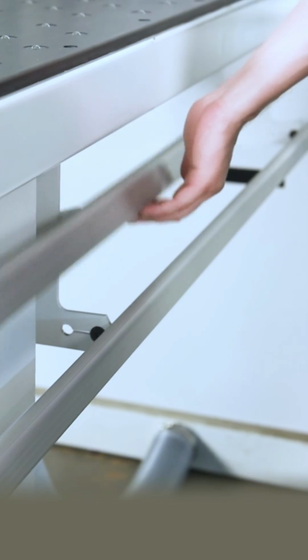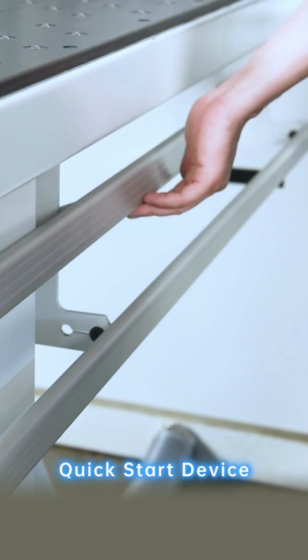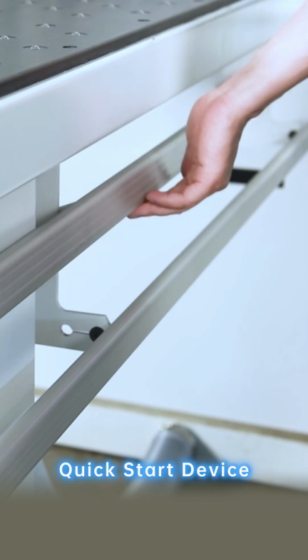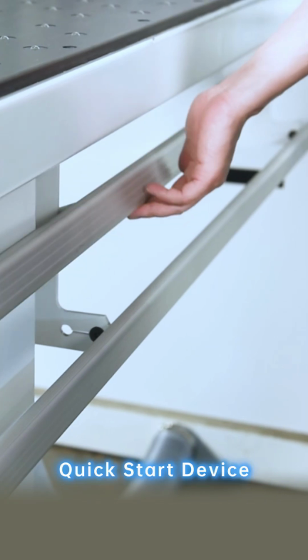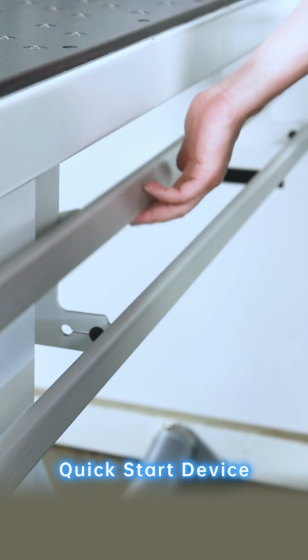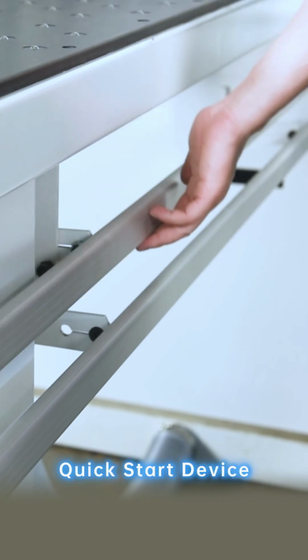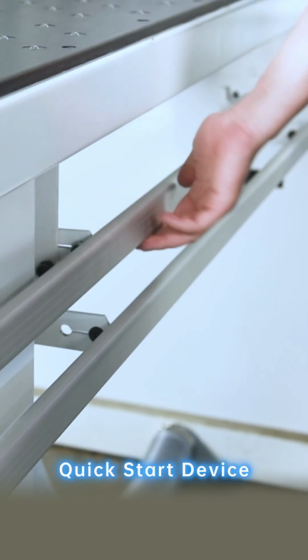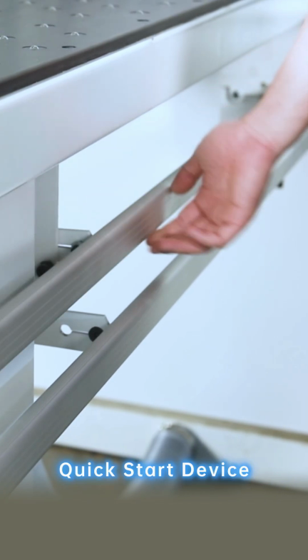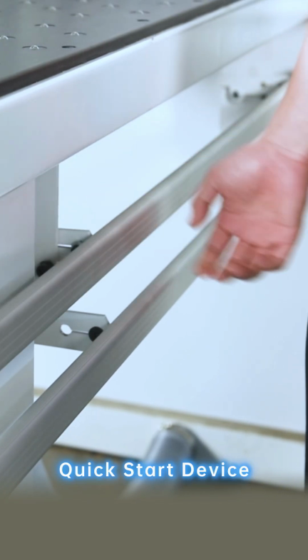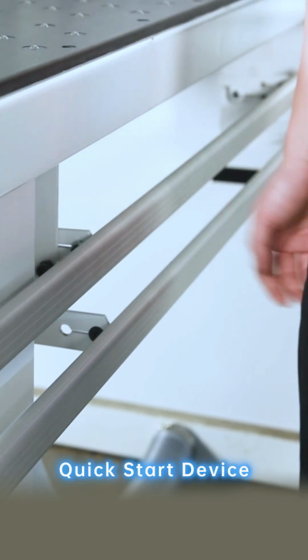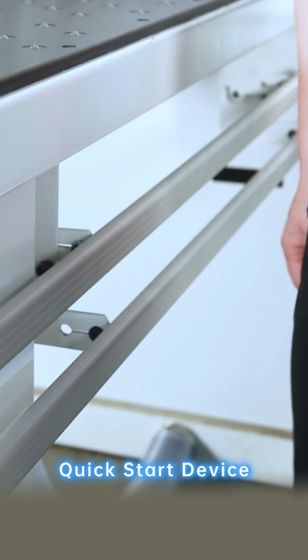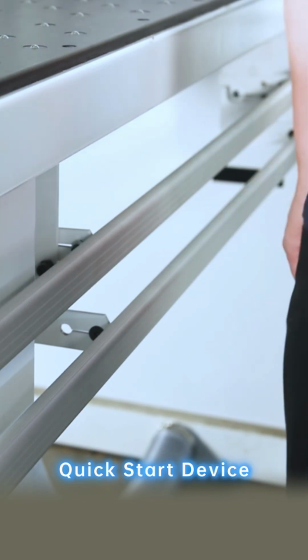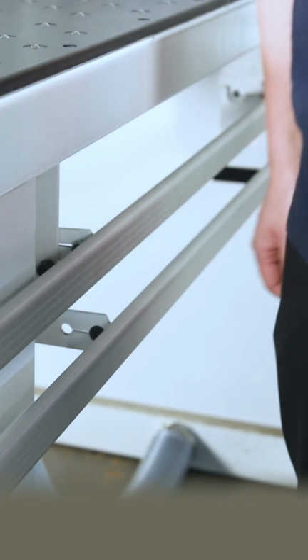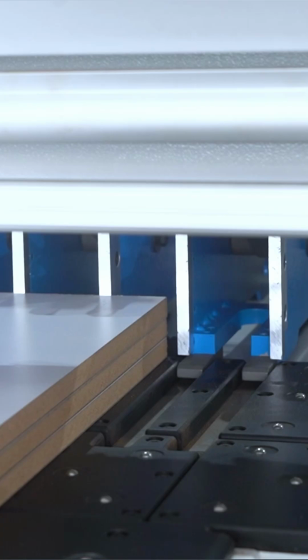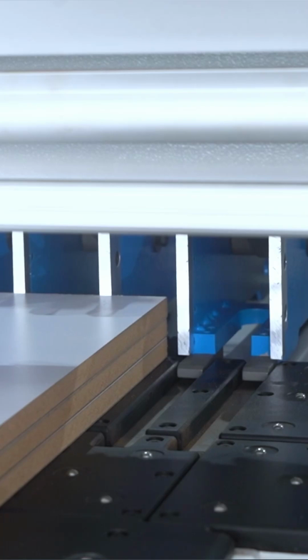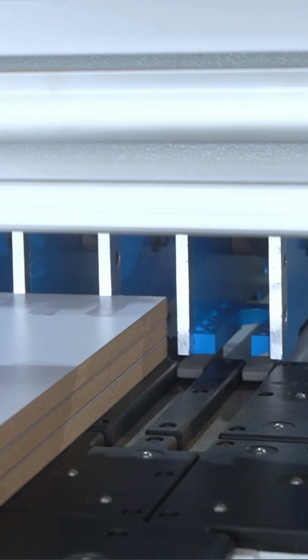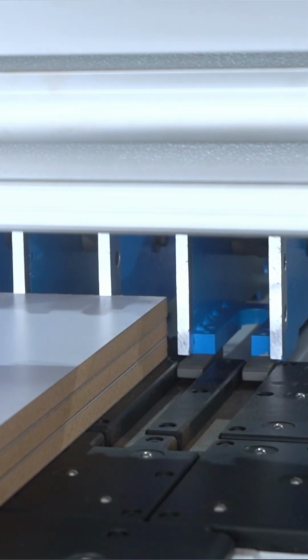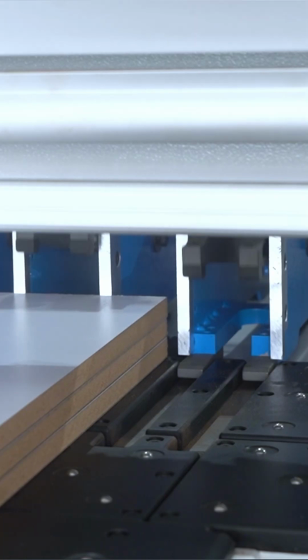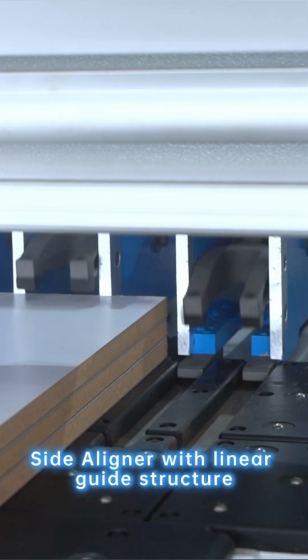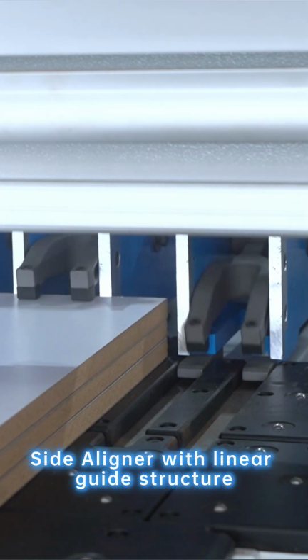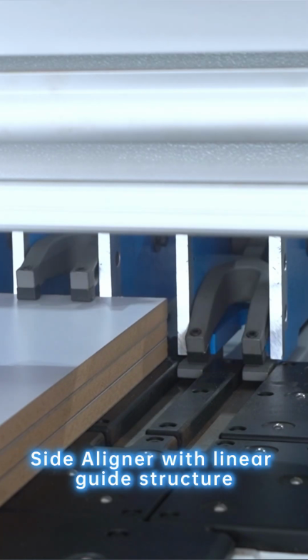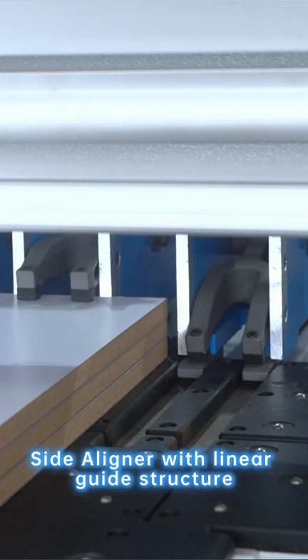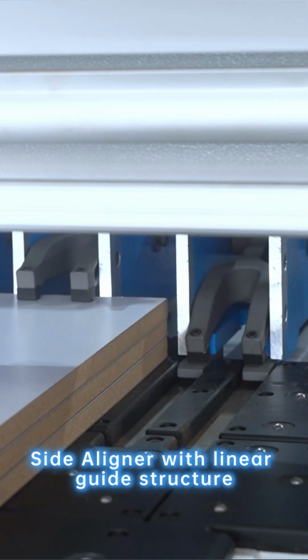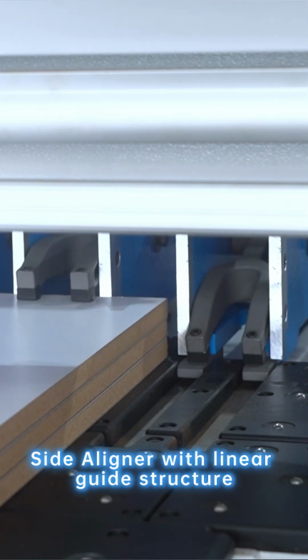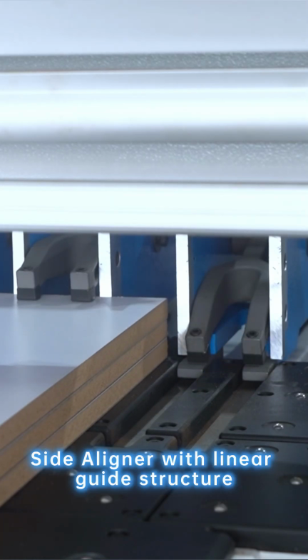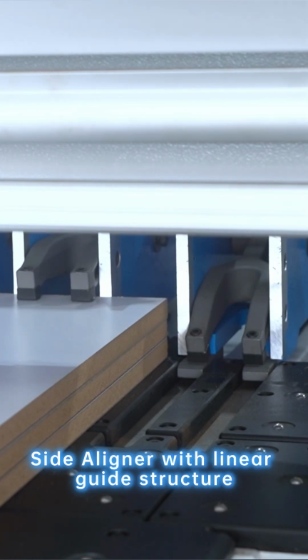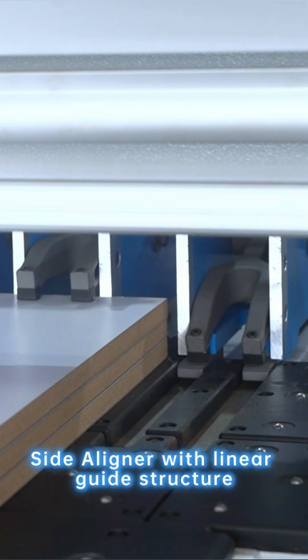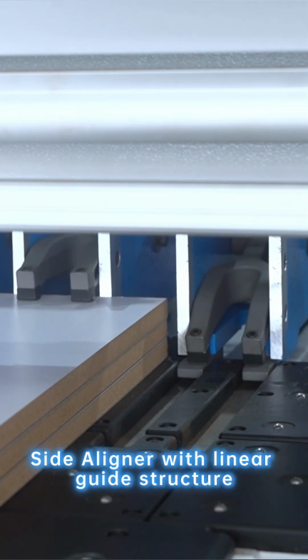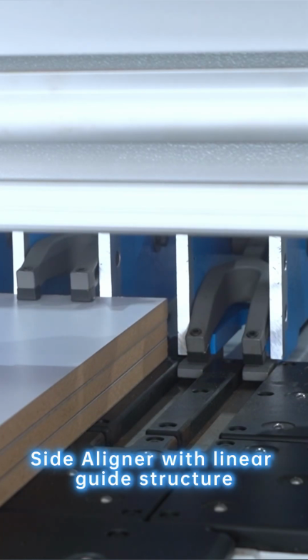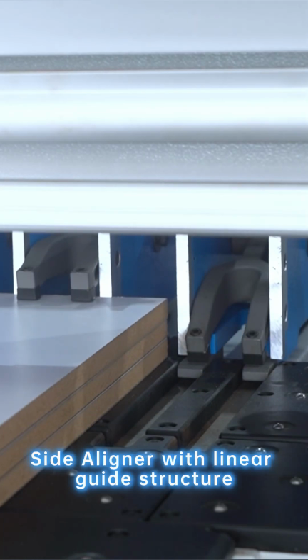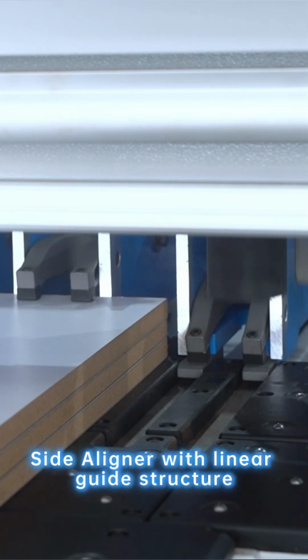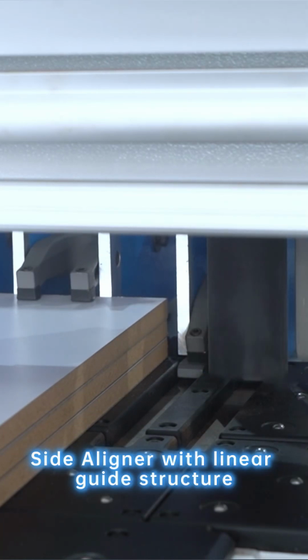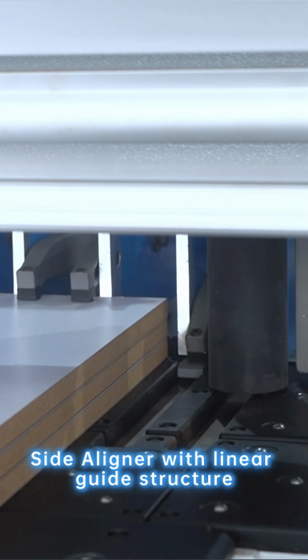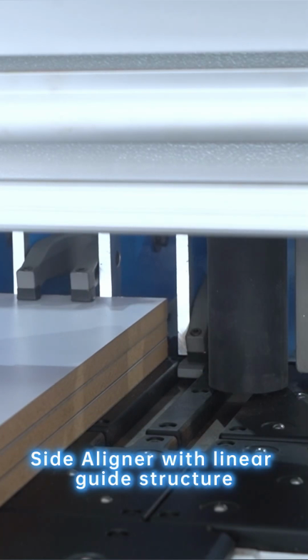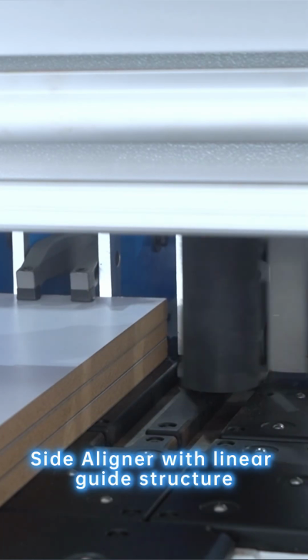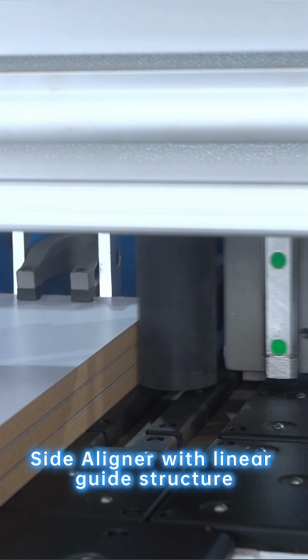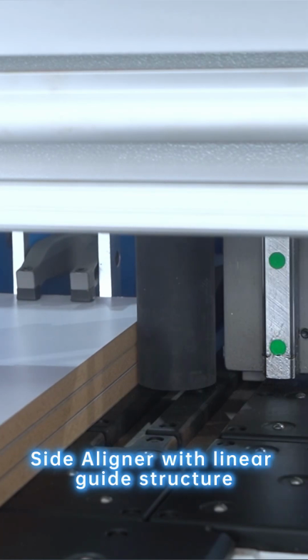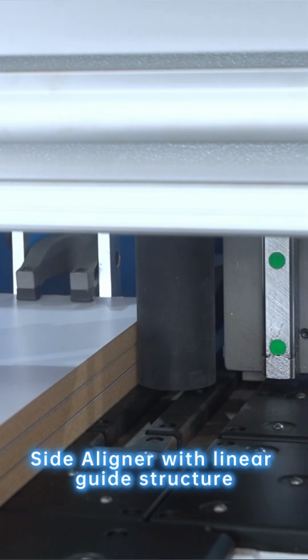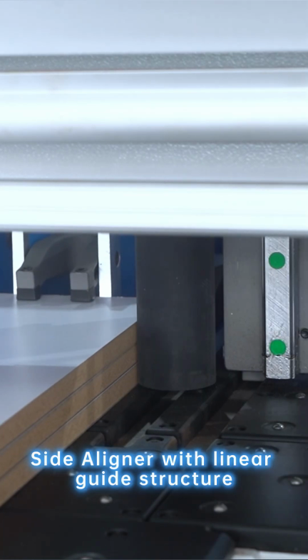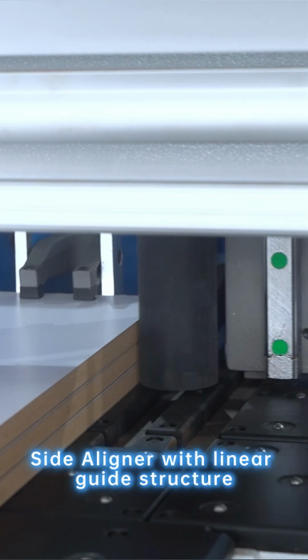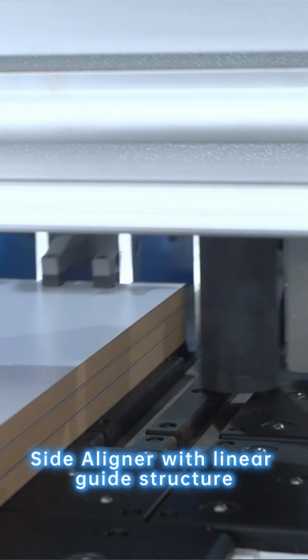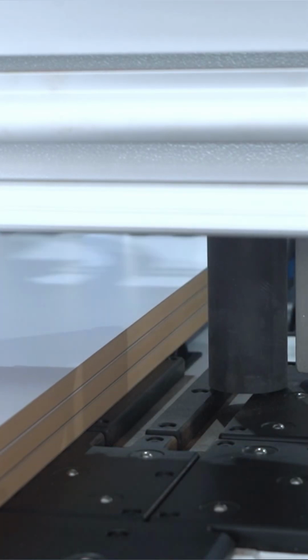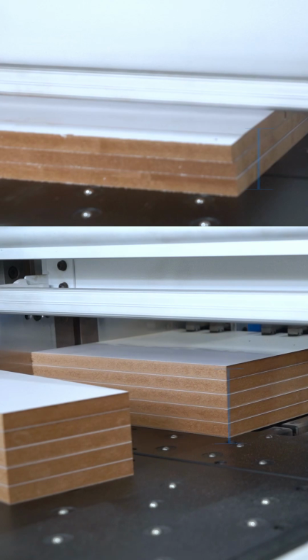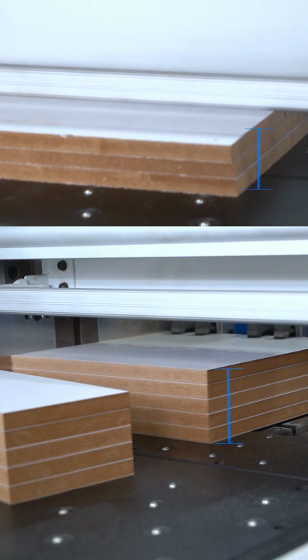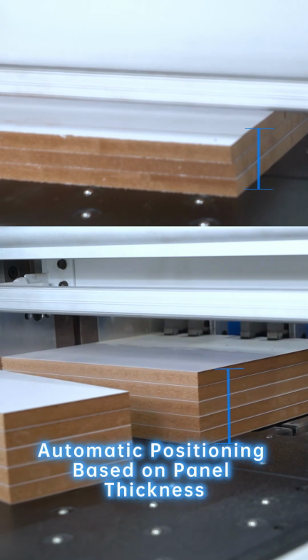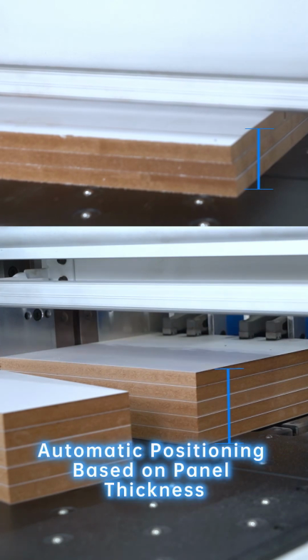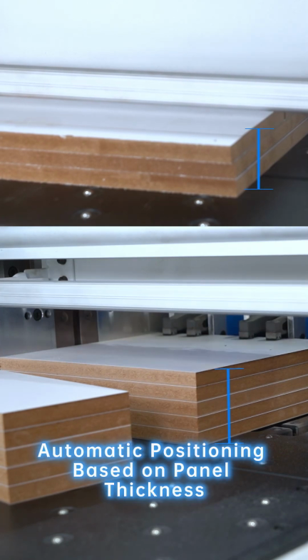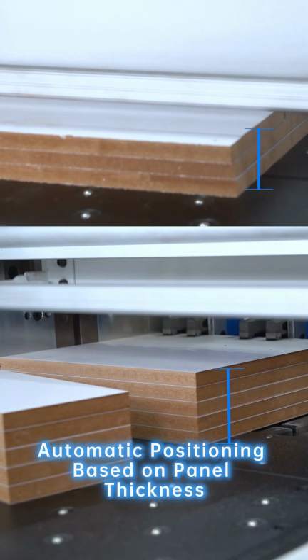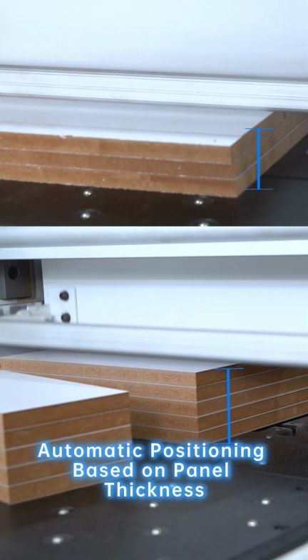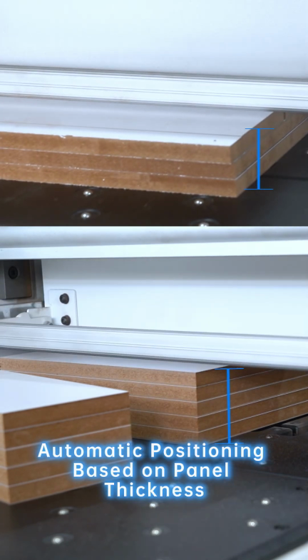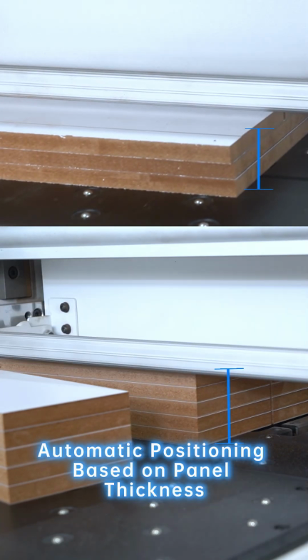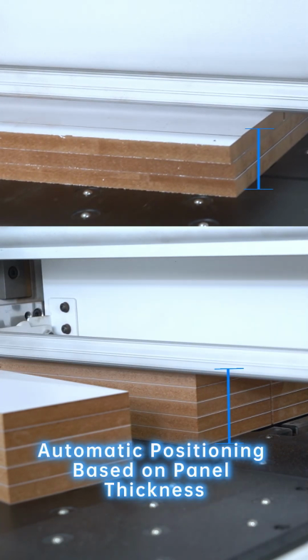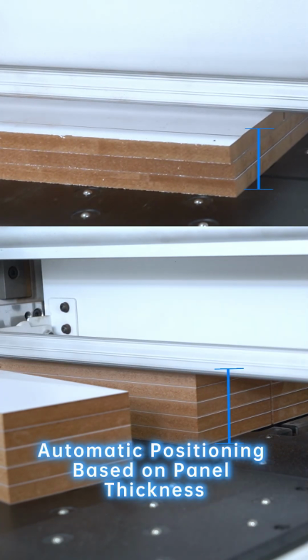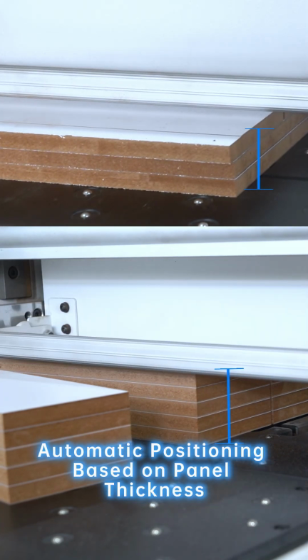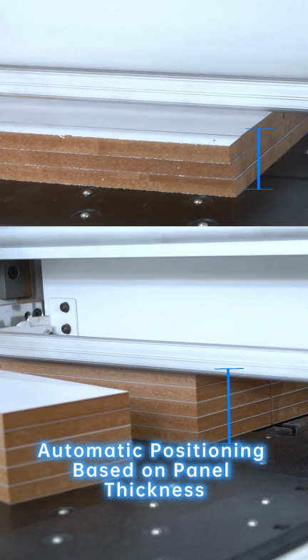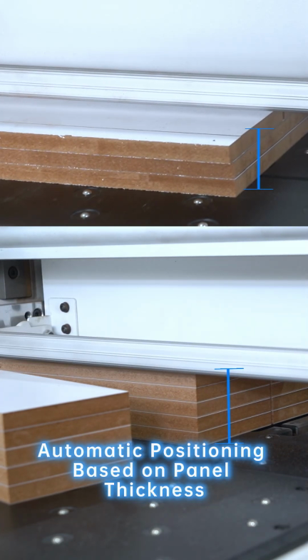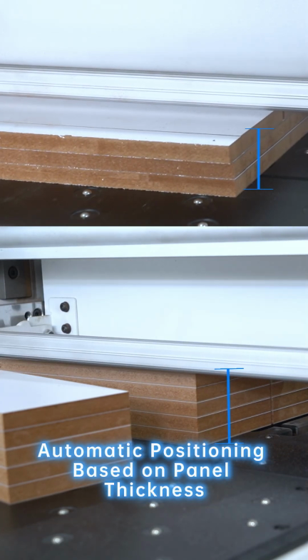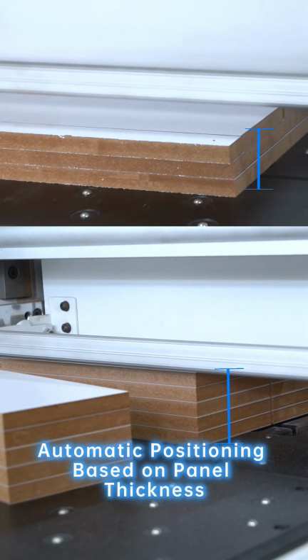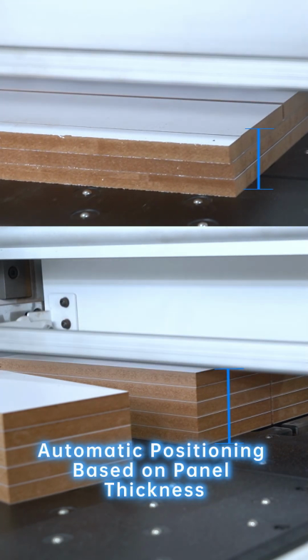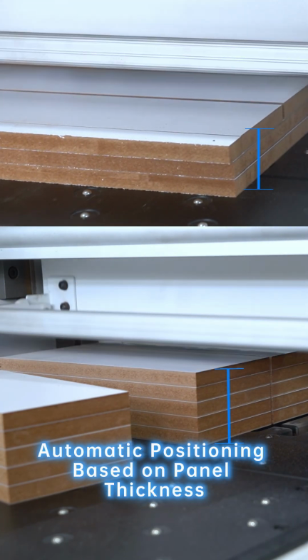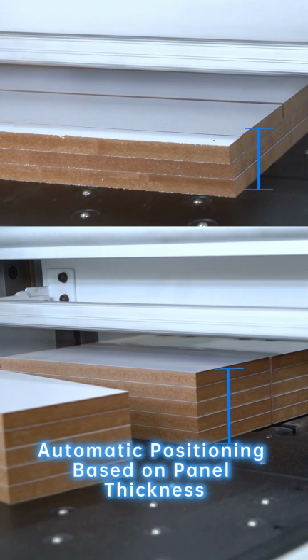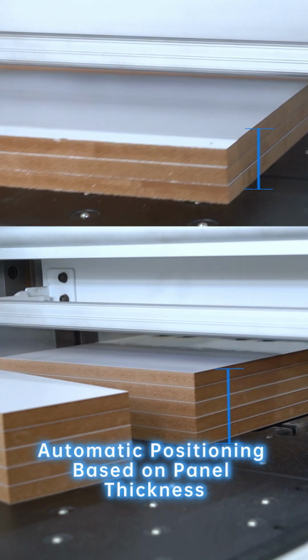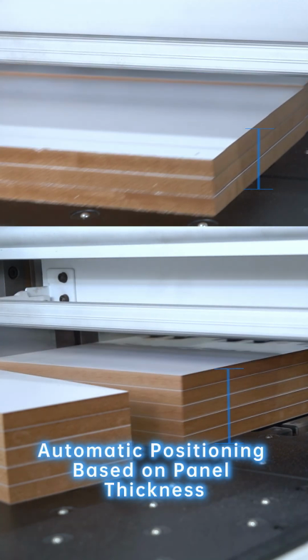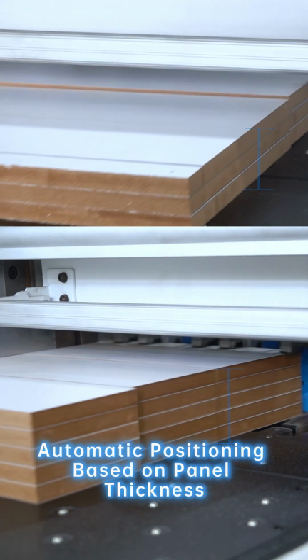Quick-start device. Side aligner with linear guide structure. Automatic positioning based on panel thickness.